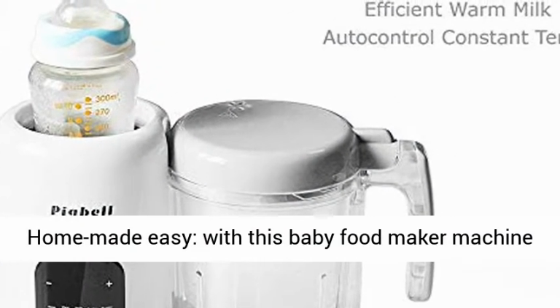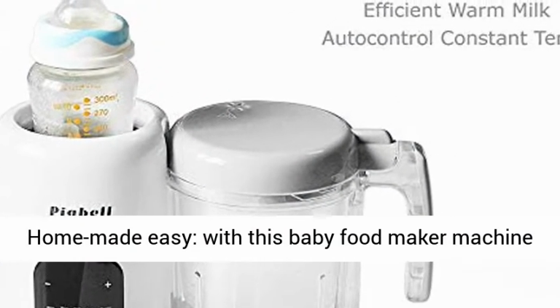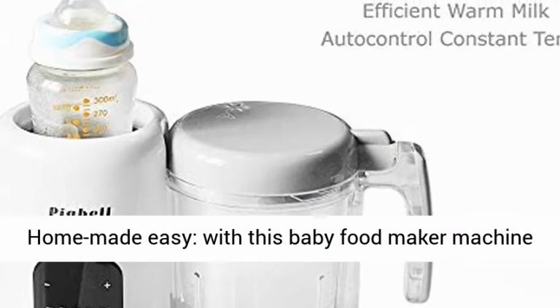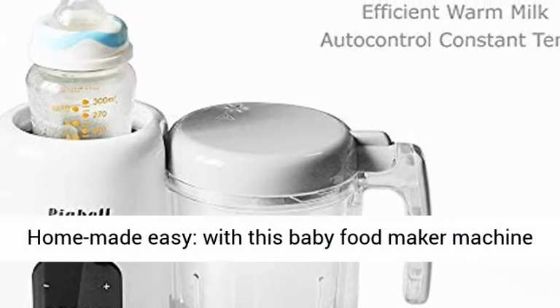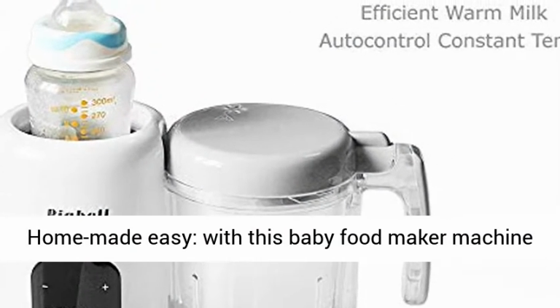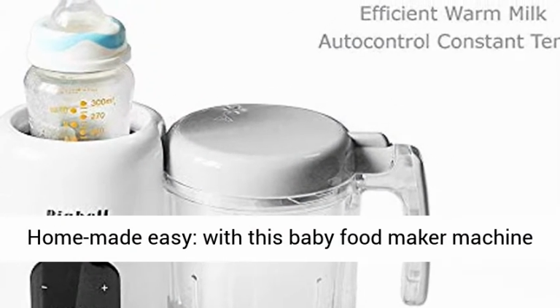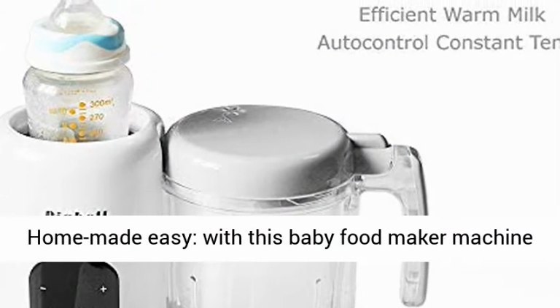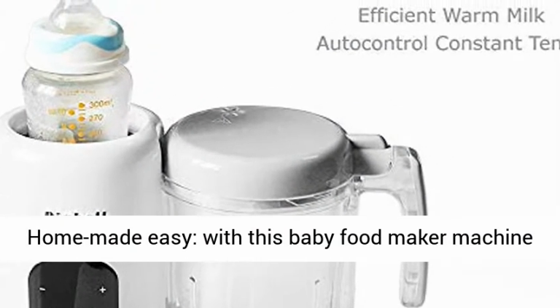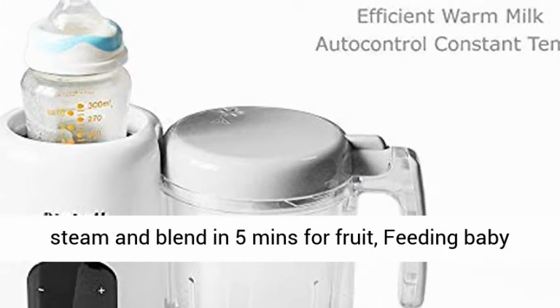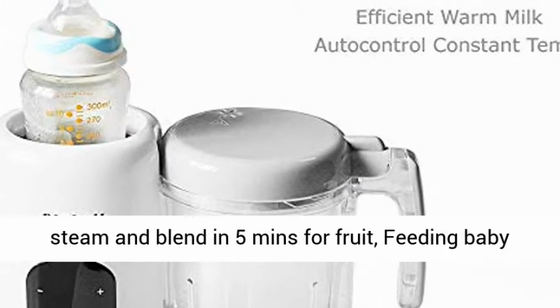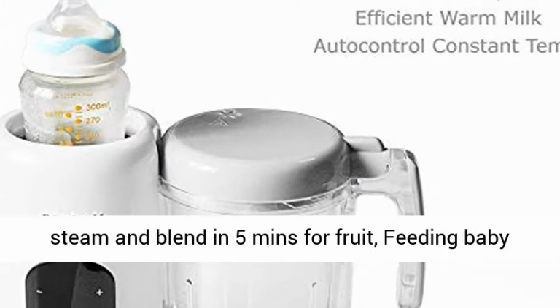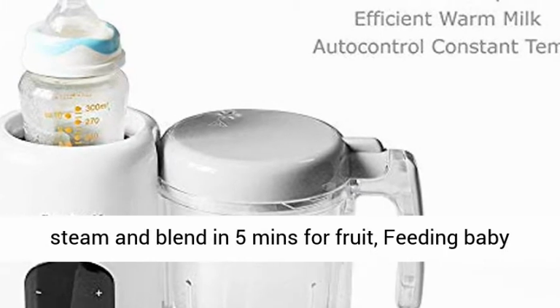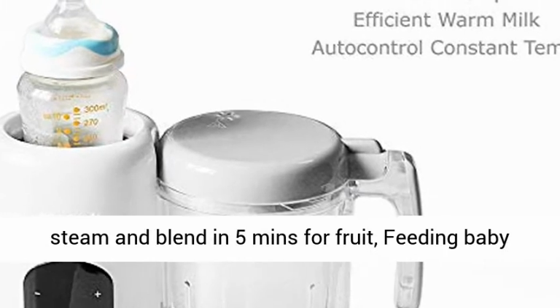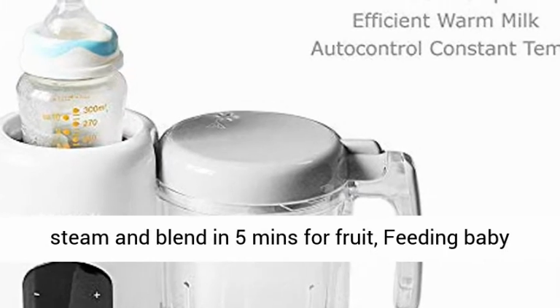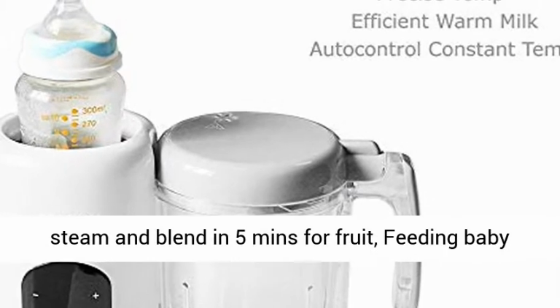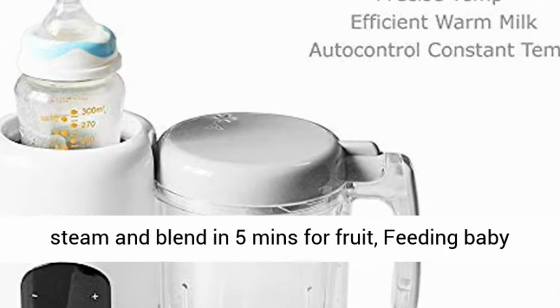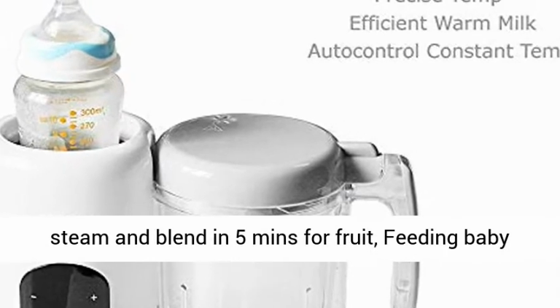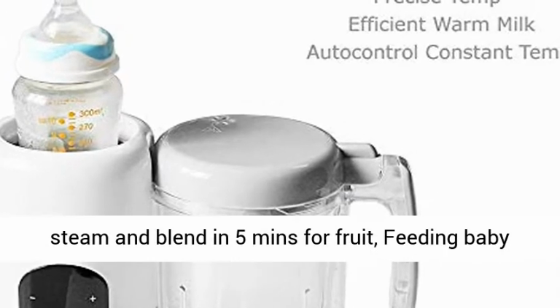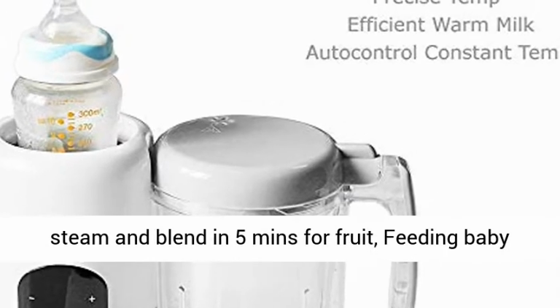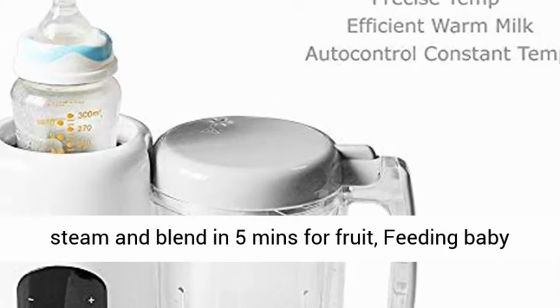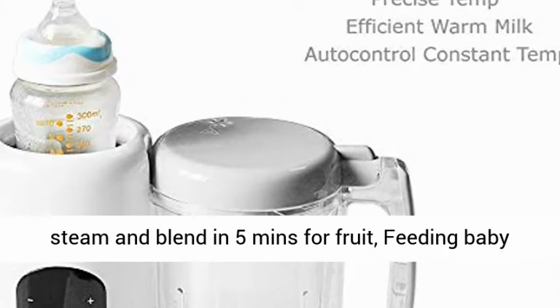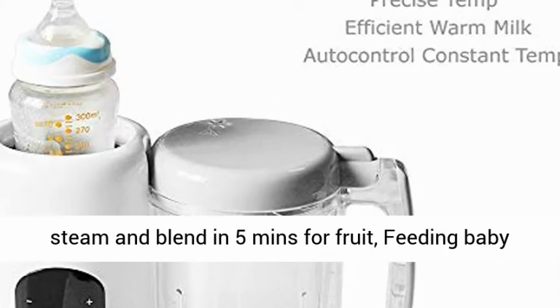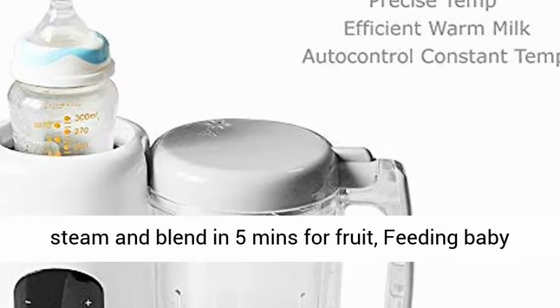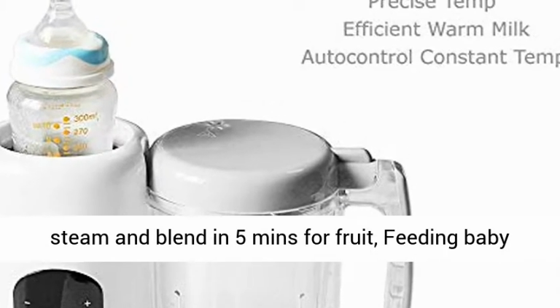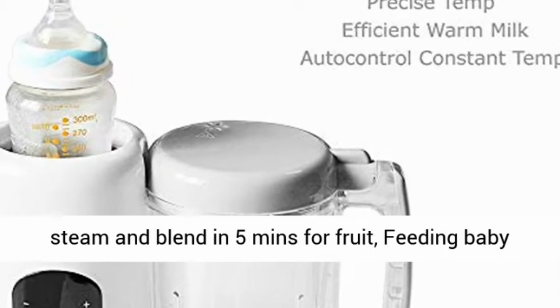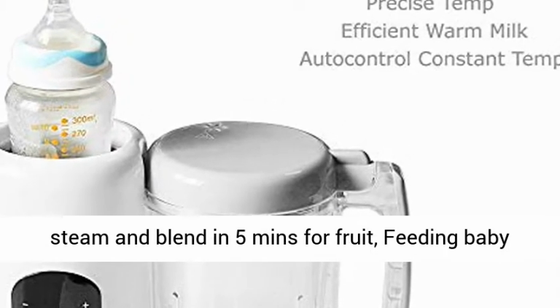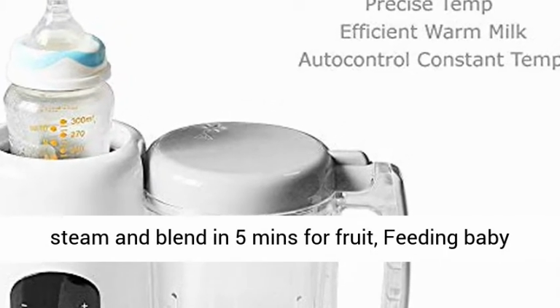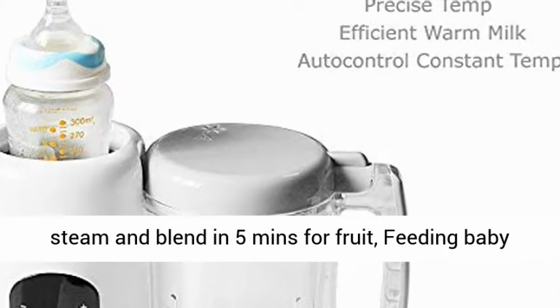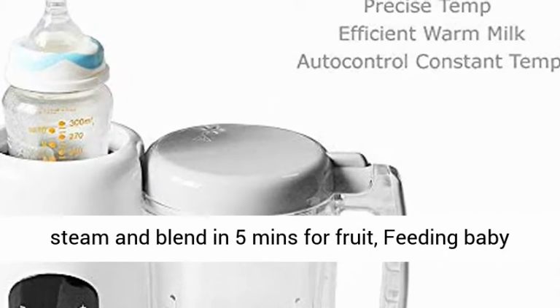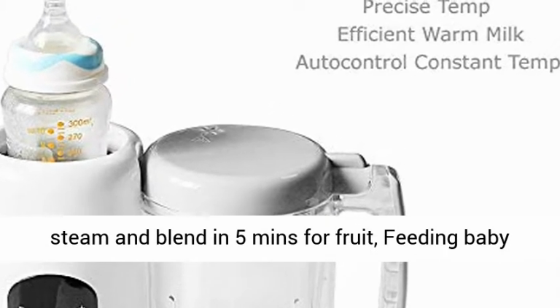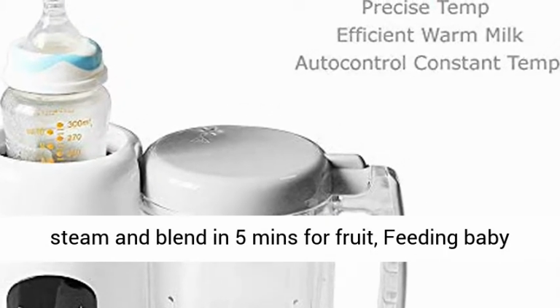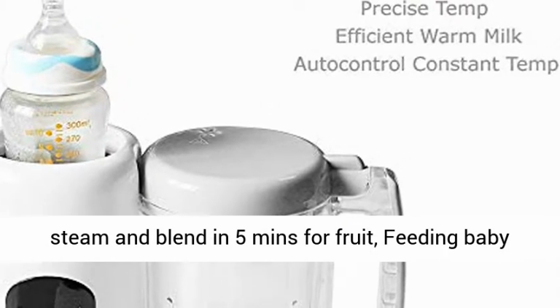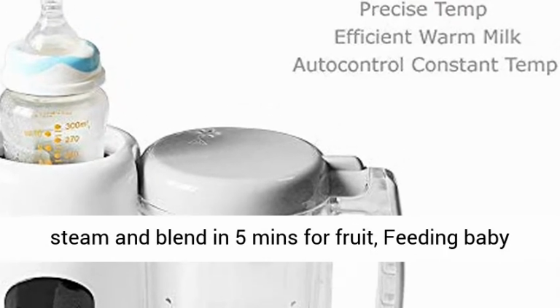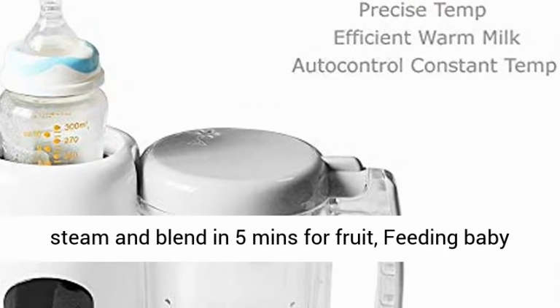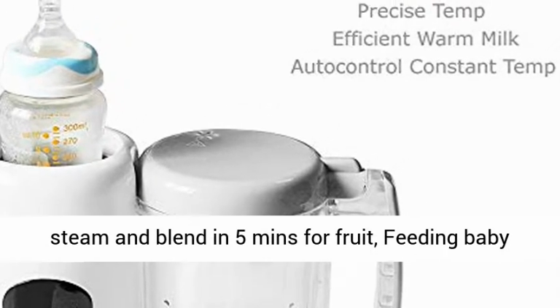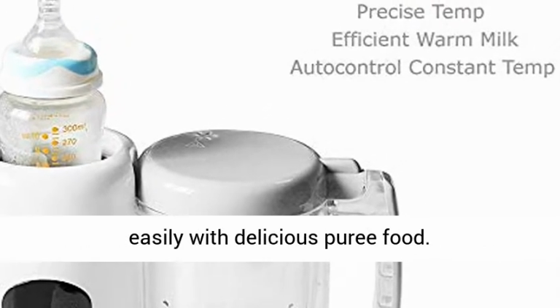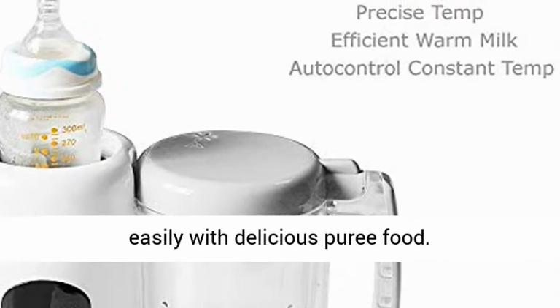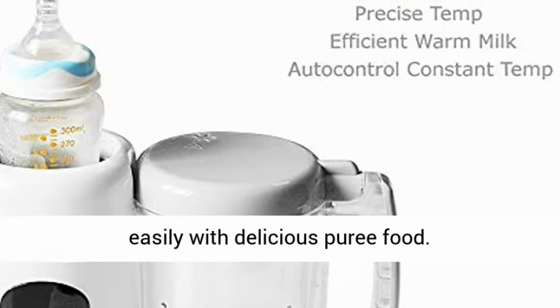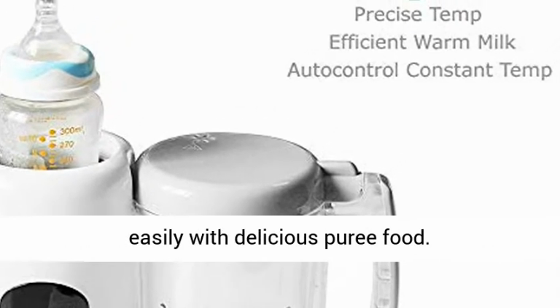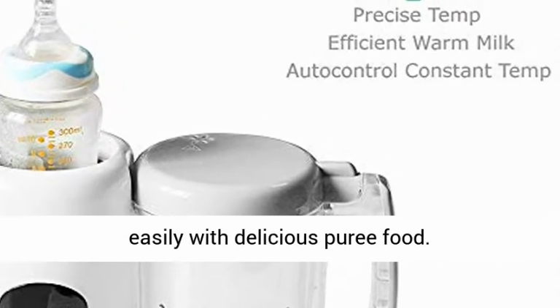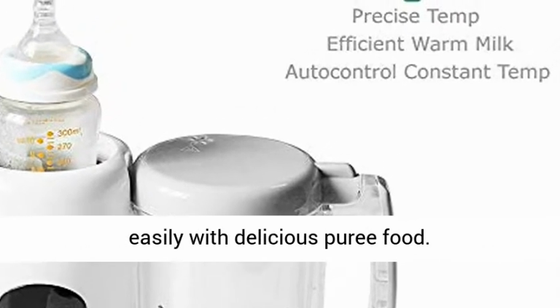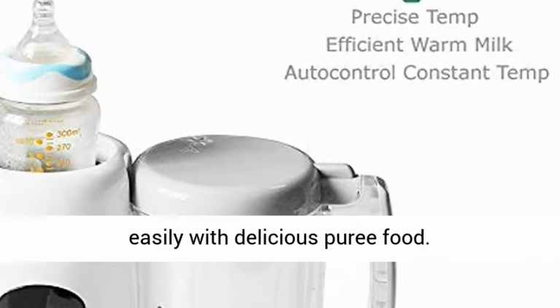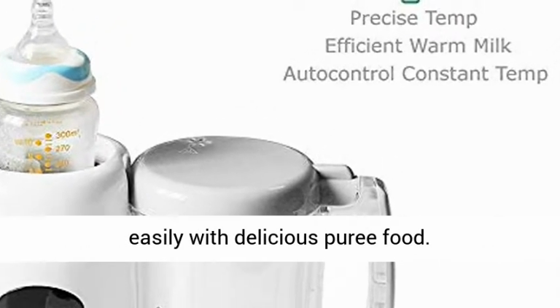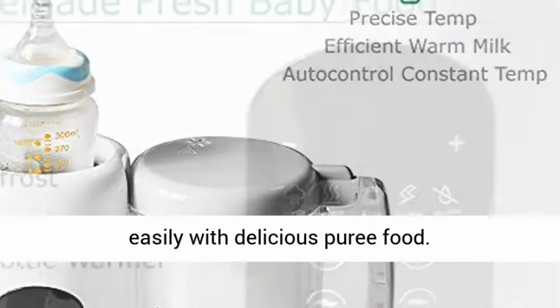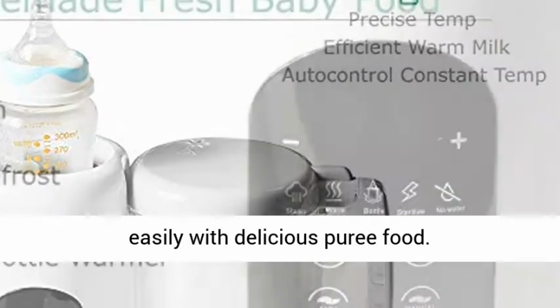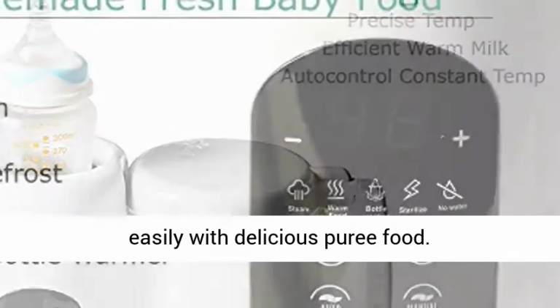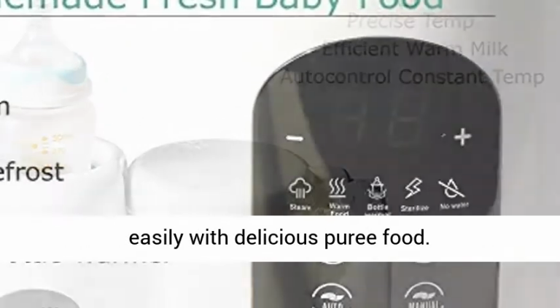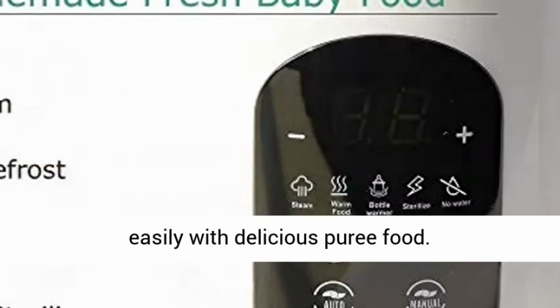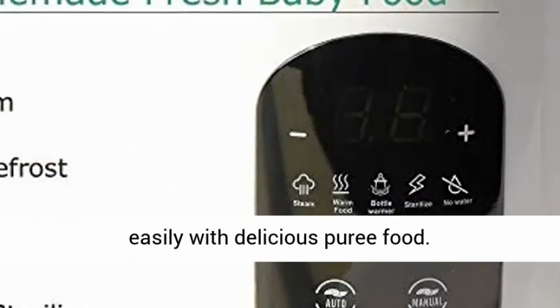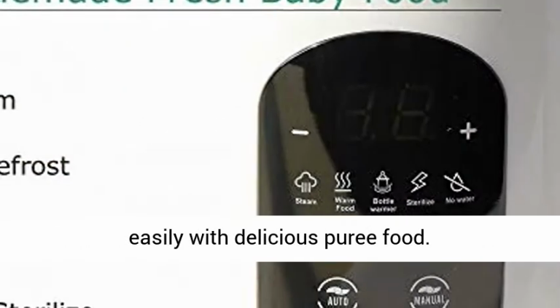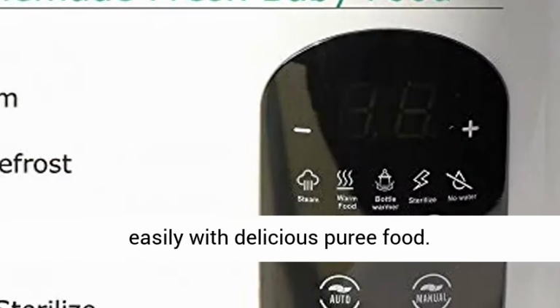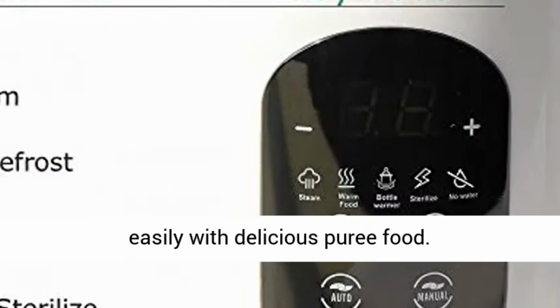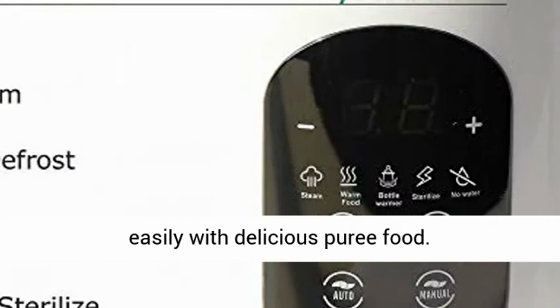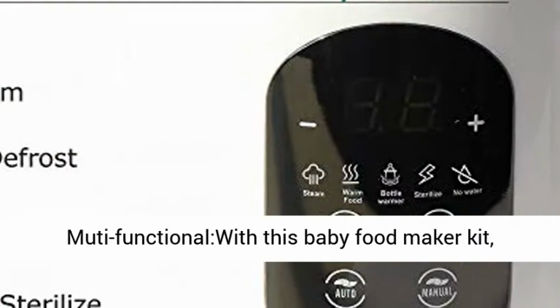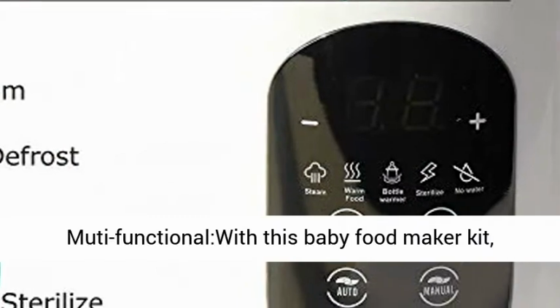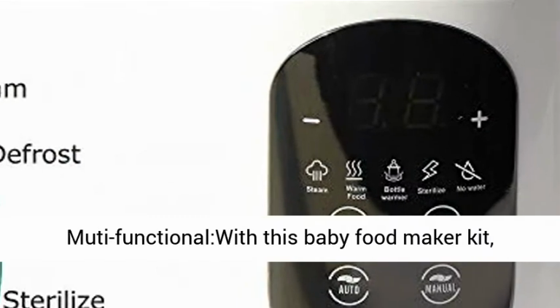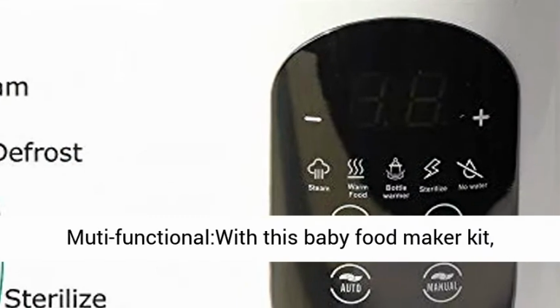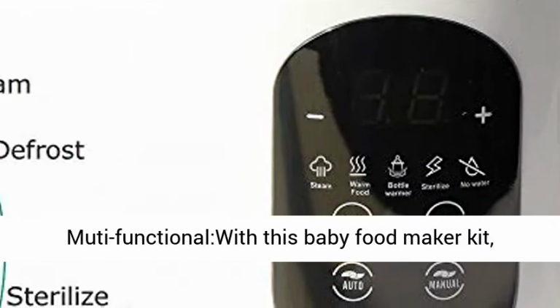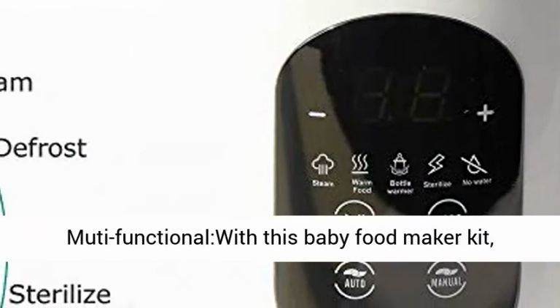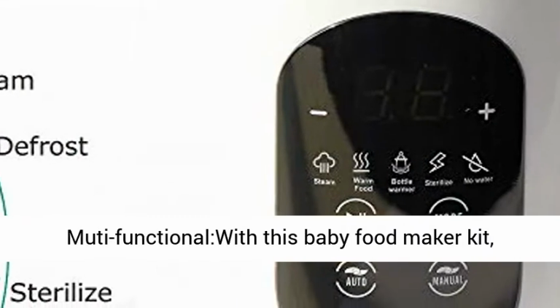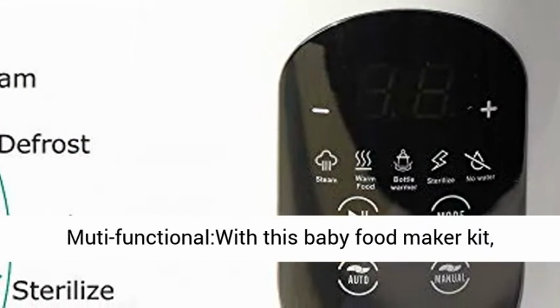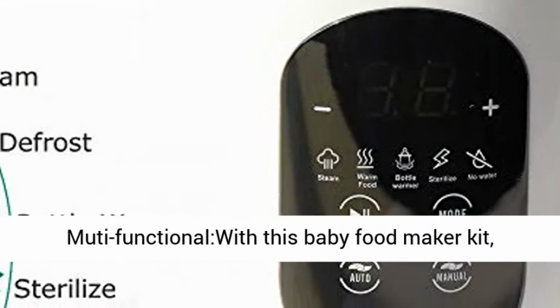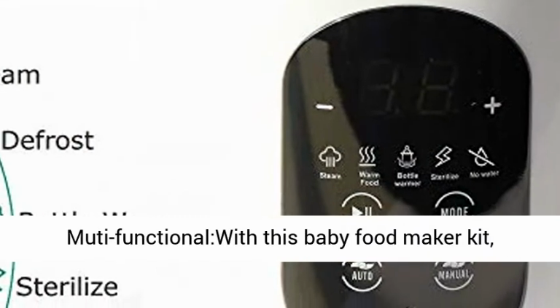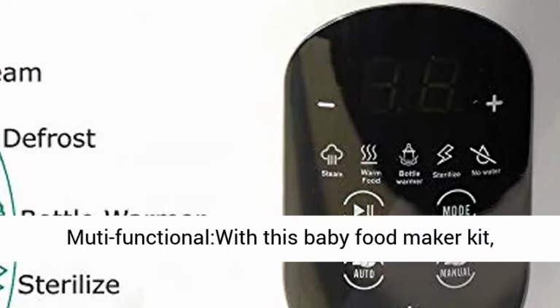Homemade easy — with this Baby Food Maker machine, steam and blend in 5 minutes for fruit, feeding baby easily with delicious puree food.